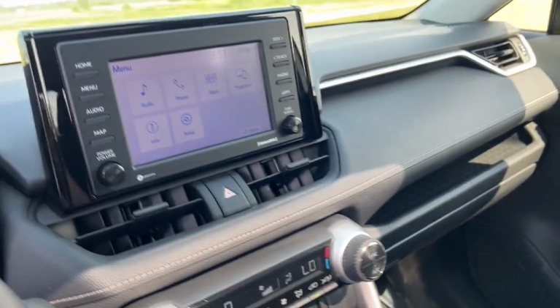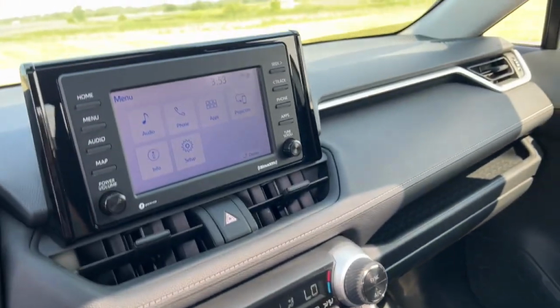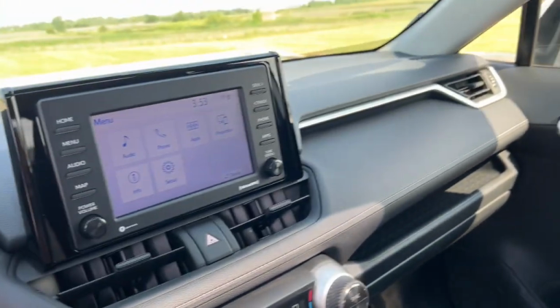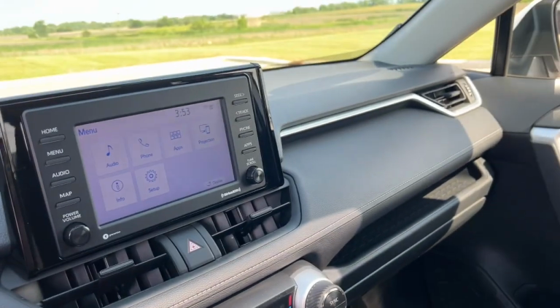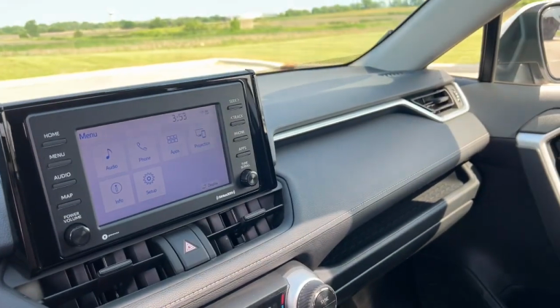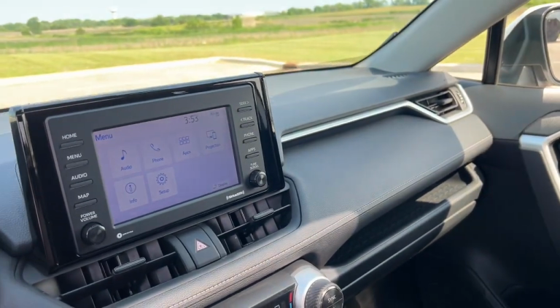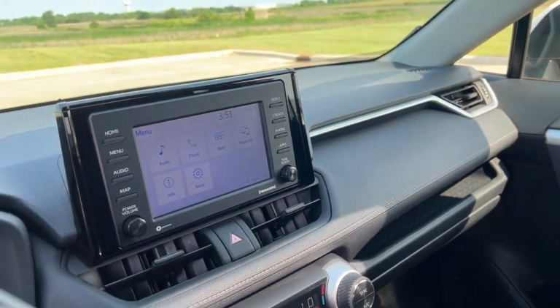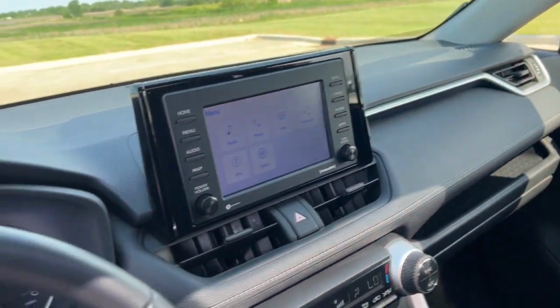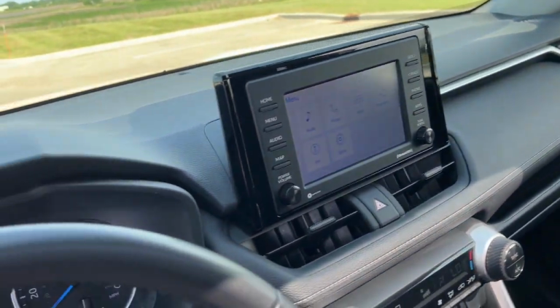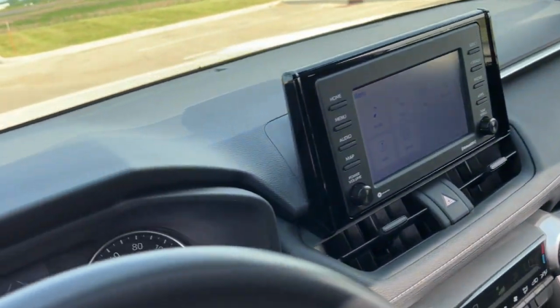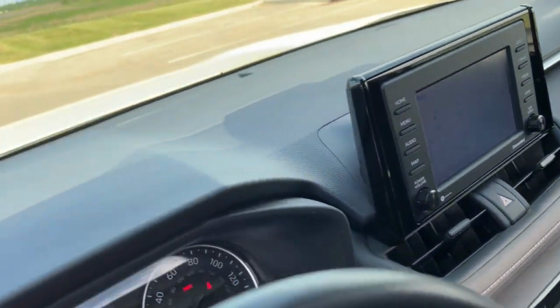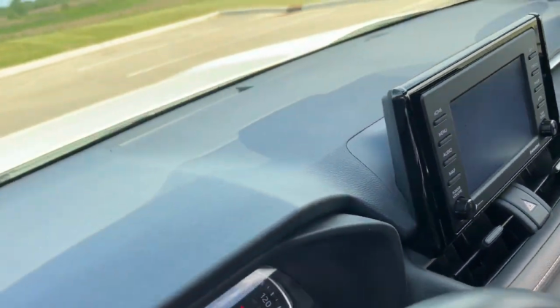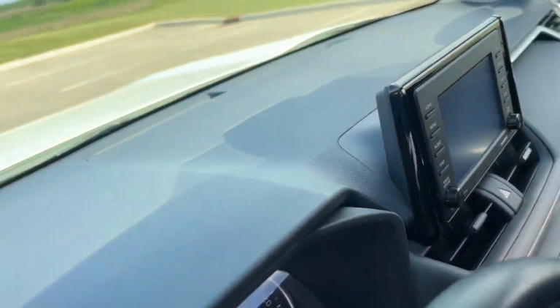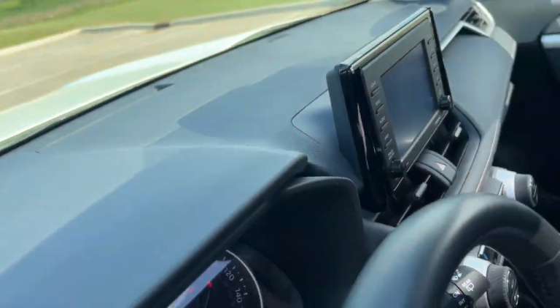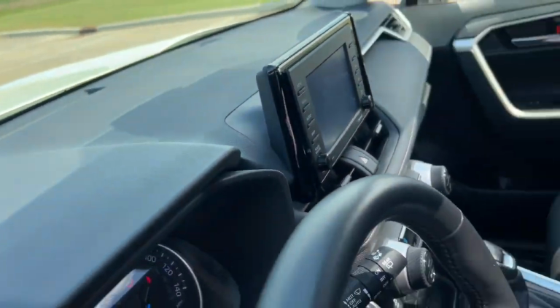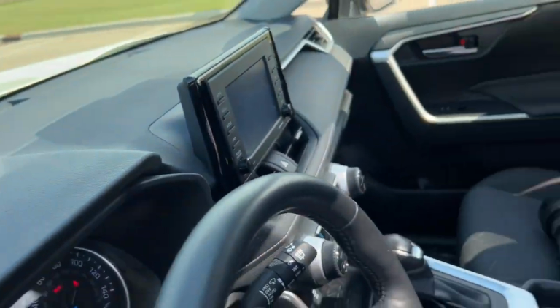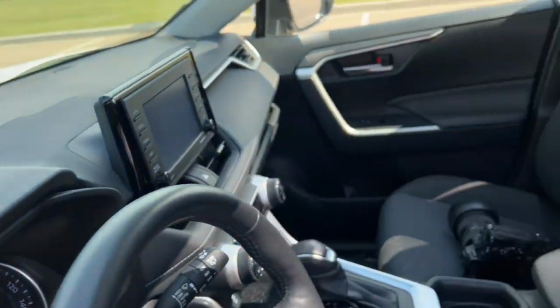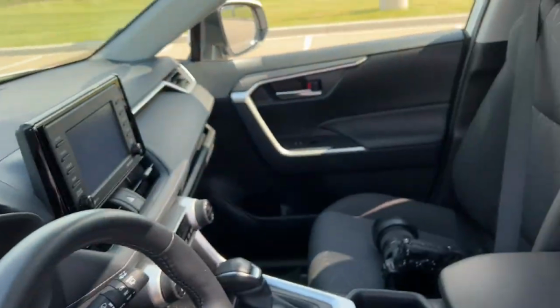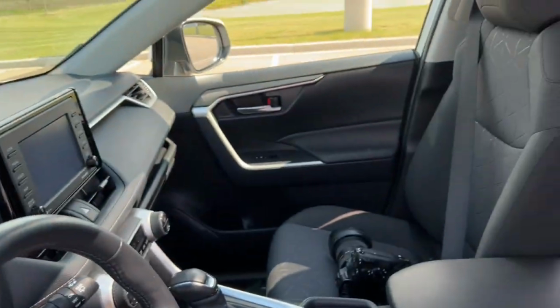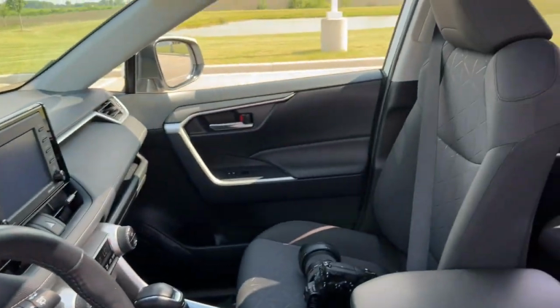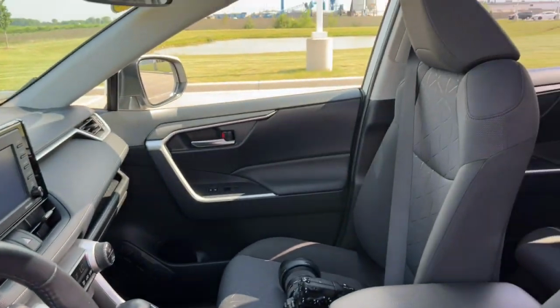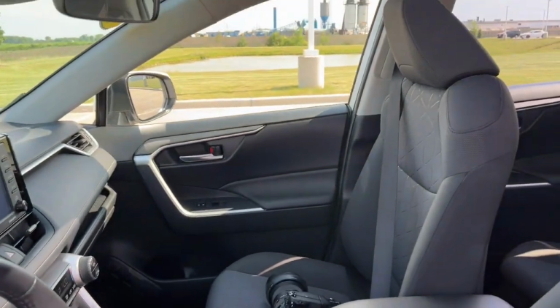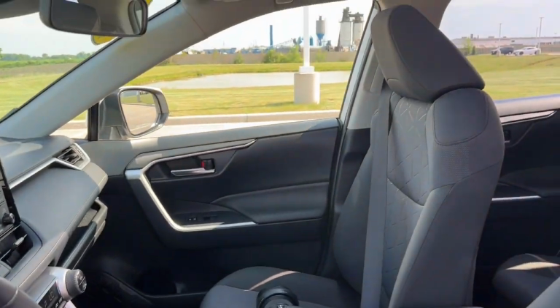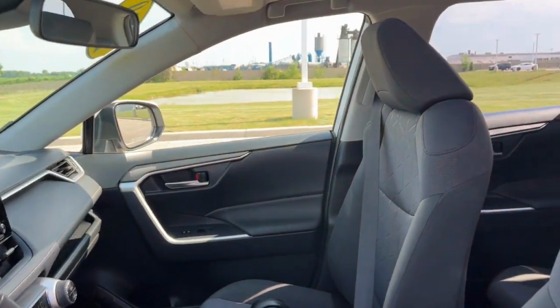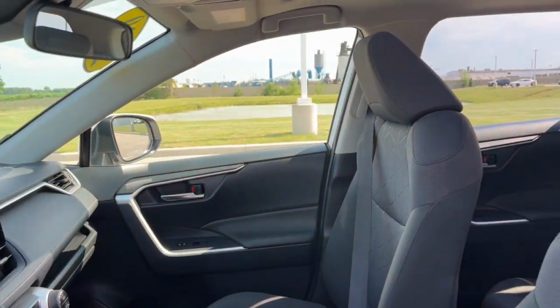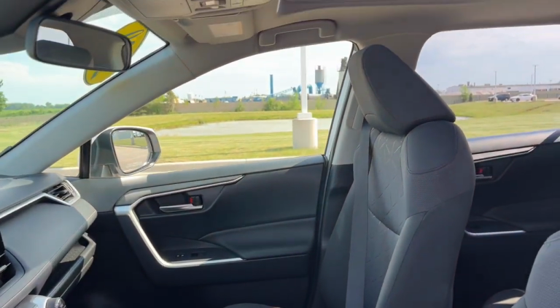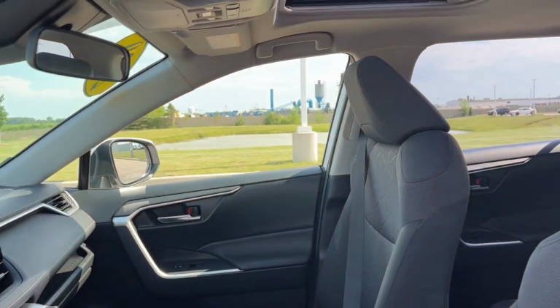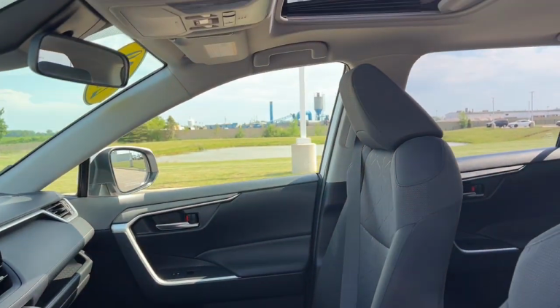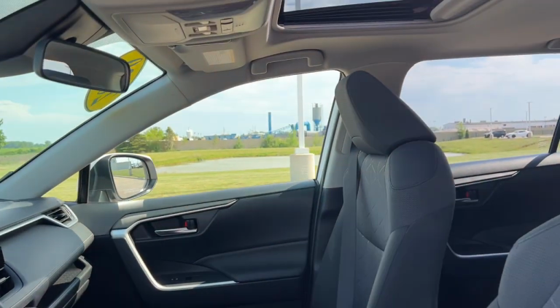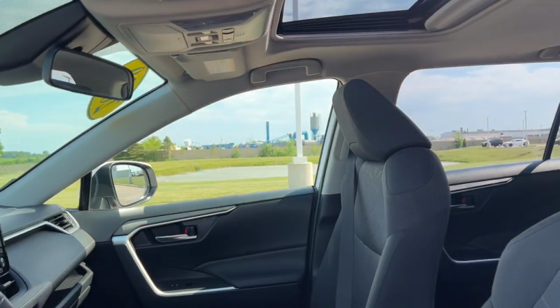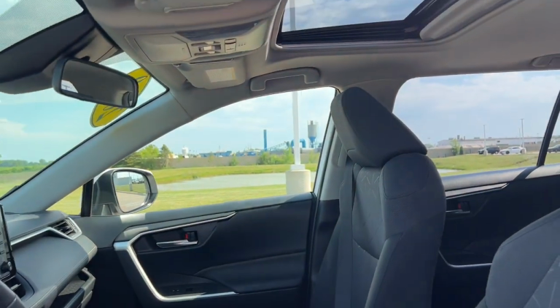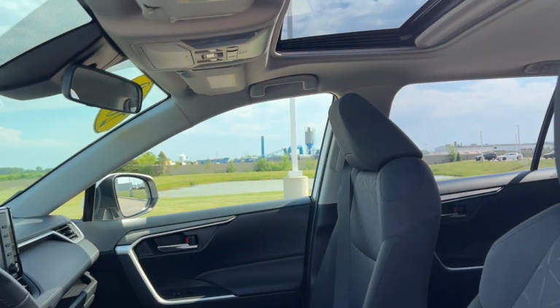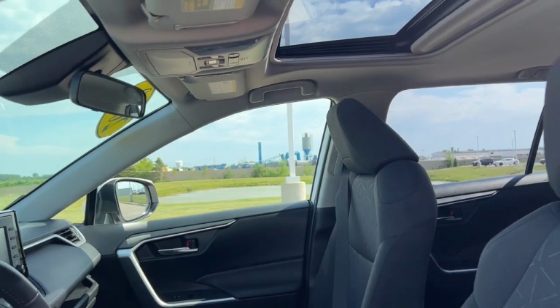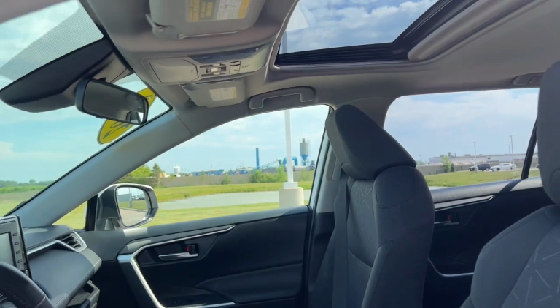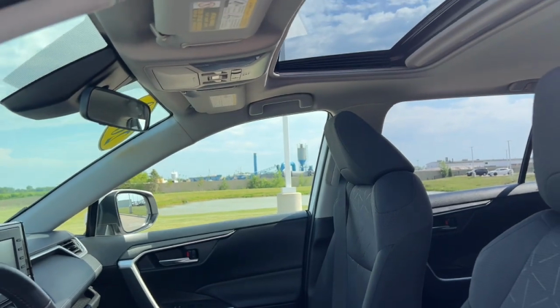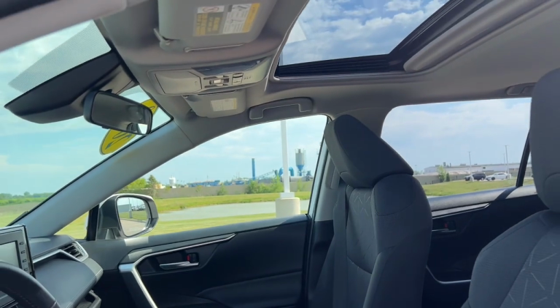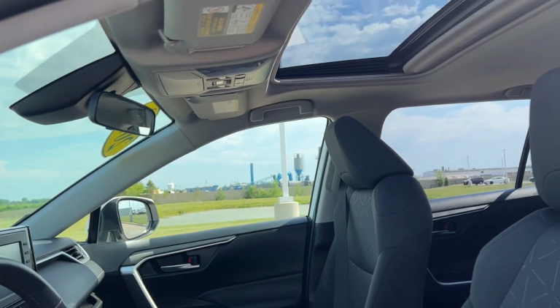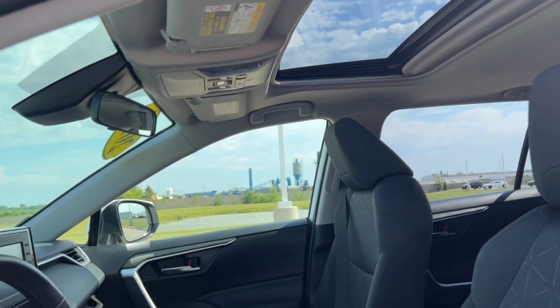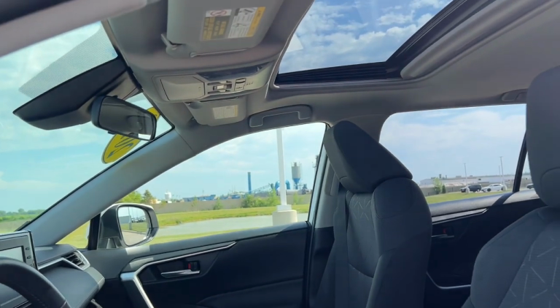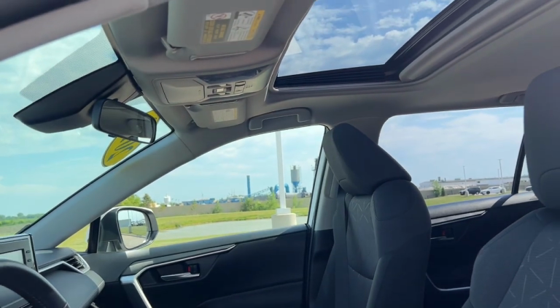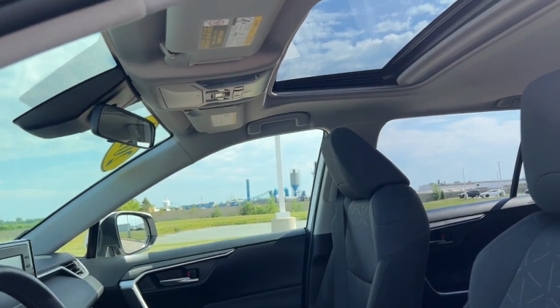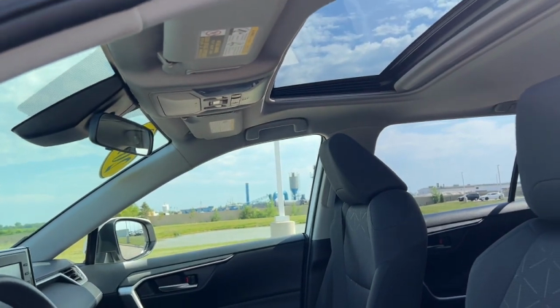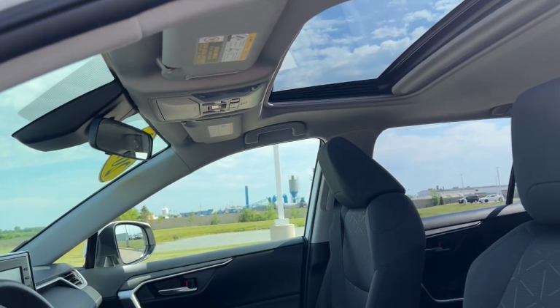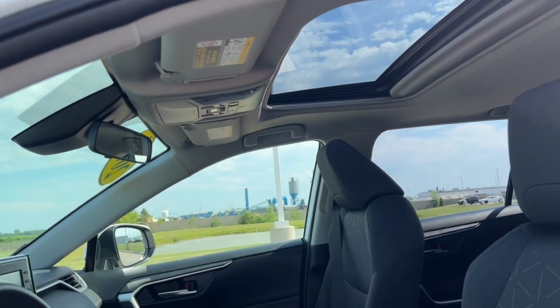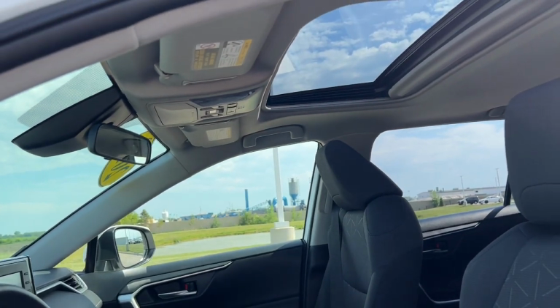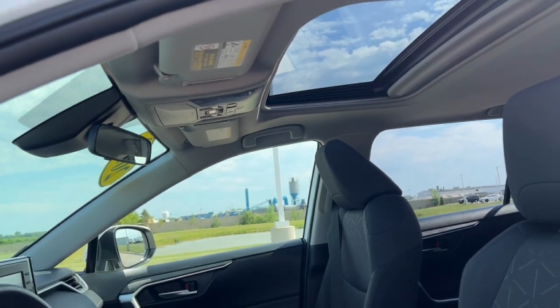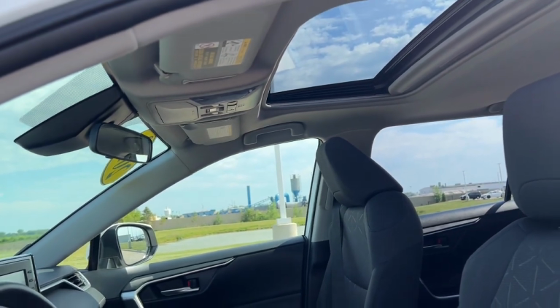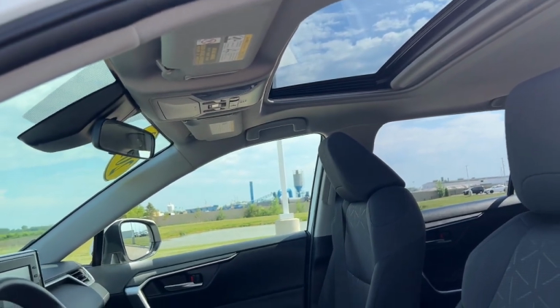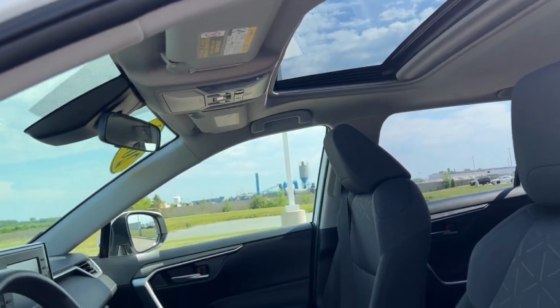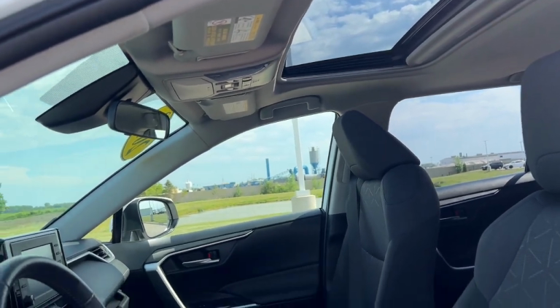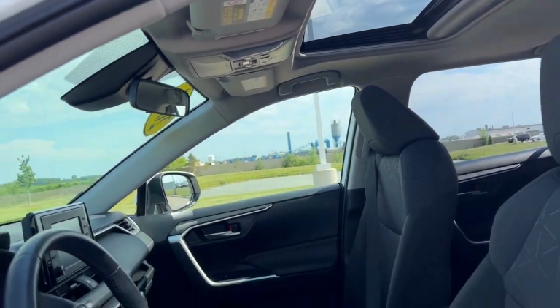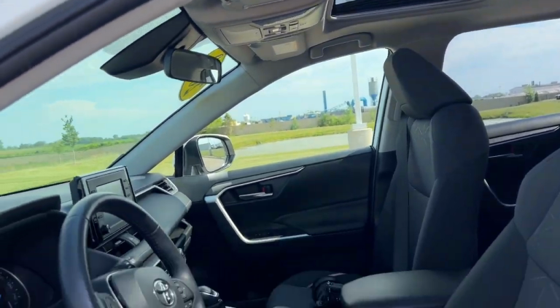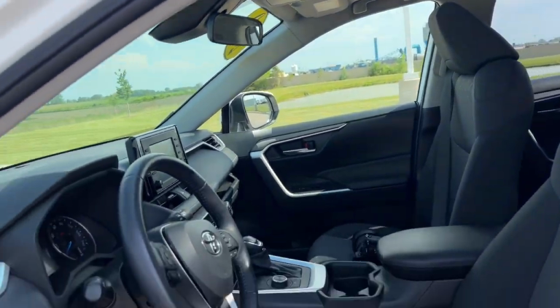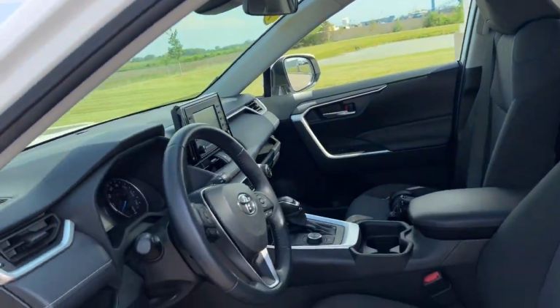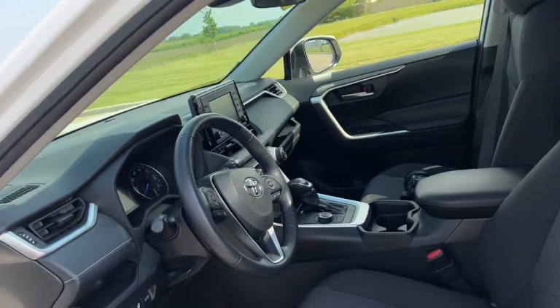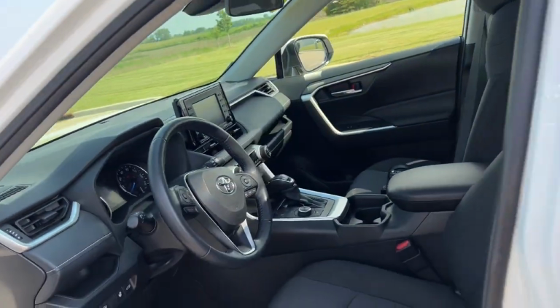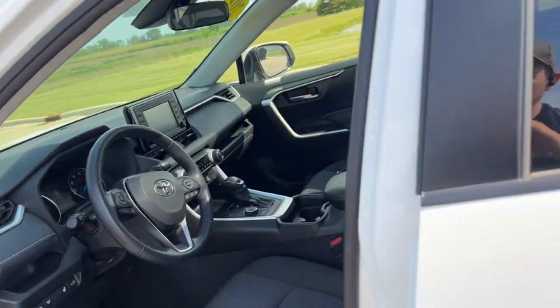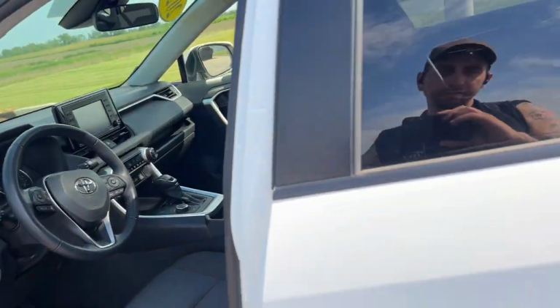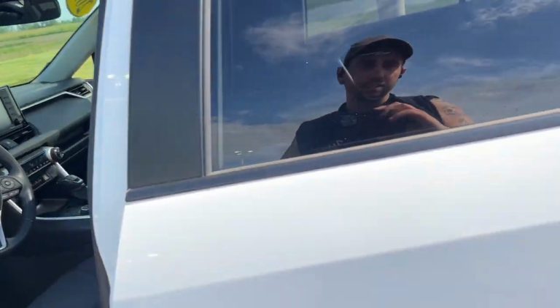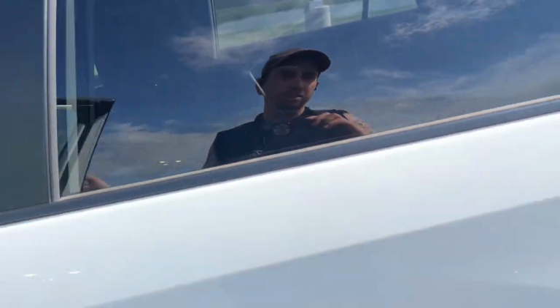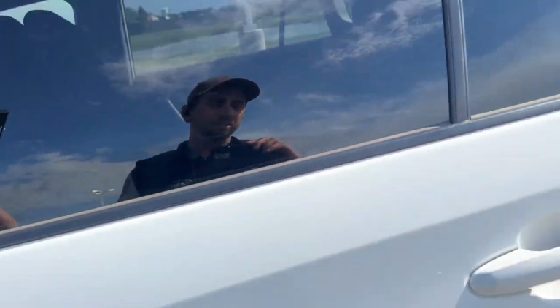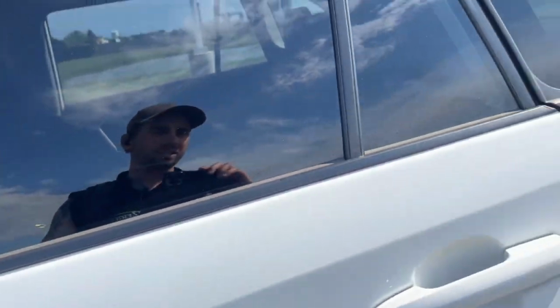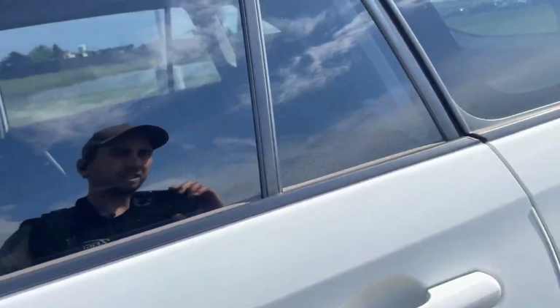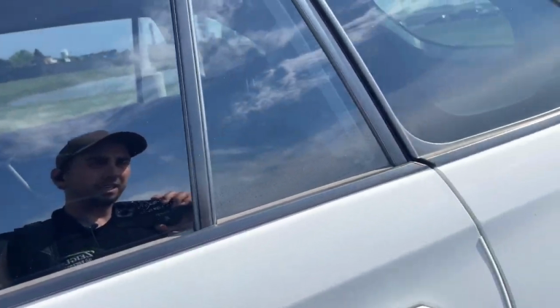It is an all-wheel drive vehicle too, so that is perfect for the Midwestern winters. Sunroof as you can see there.